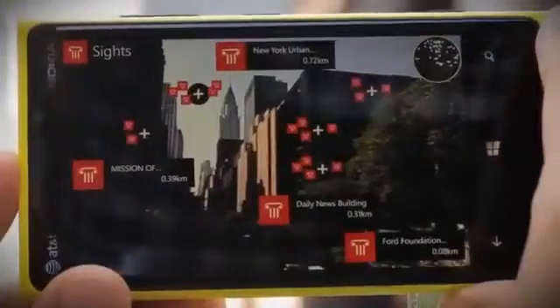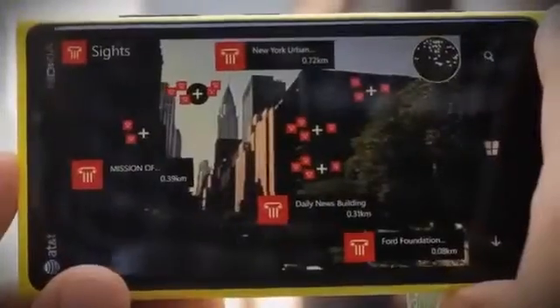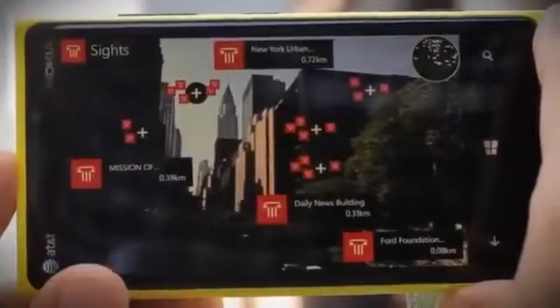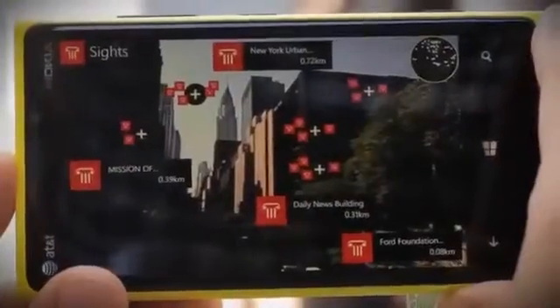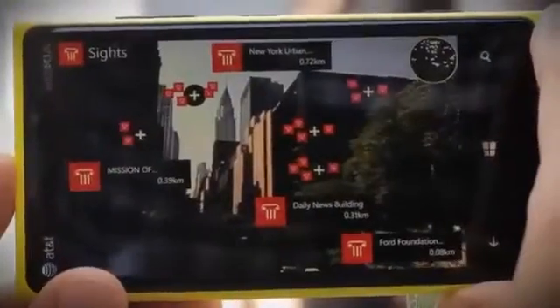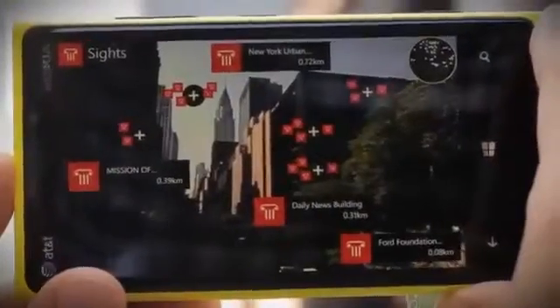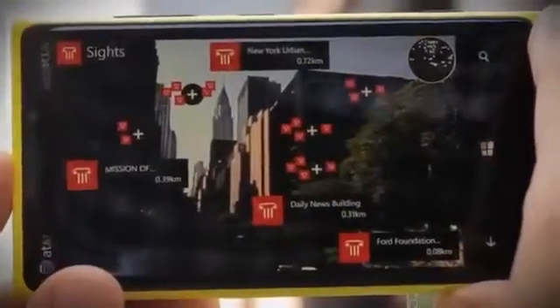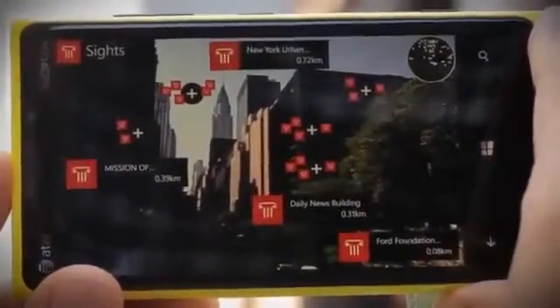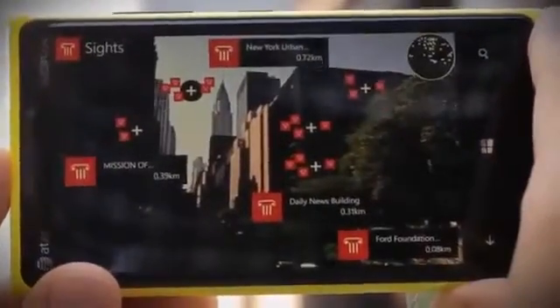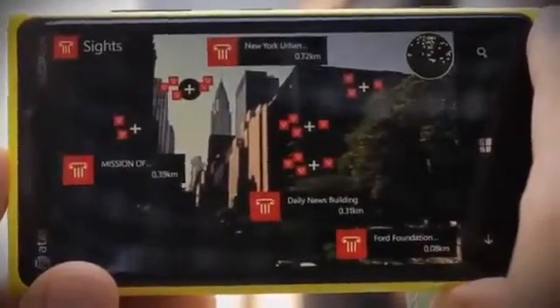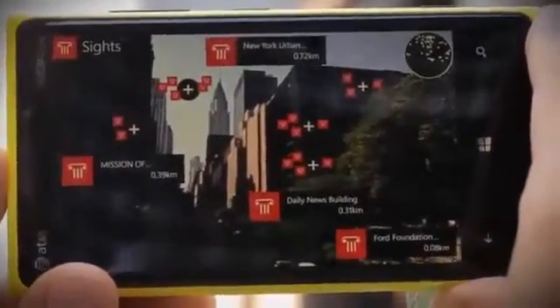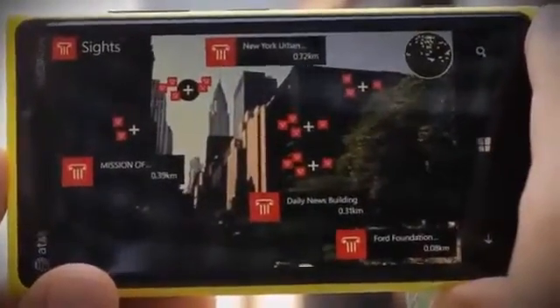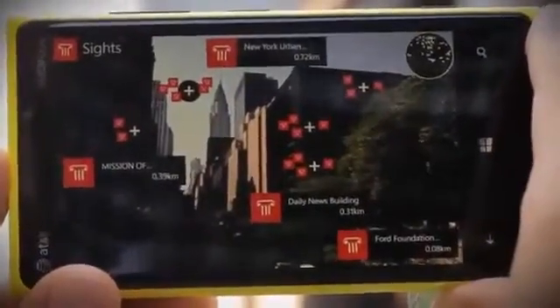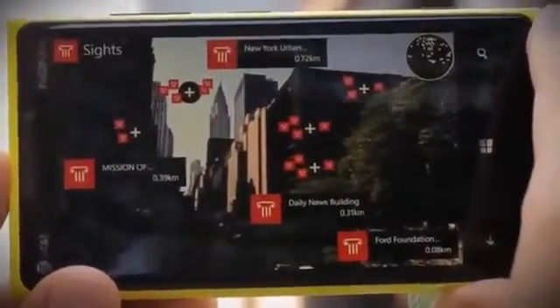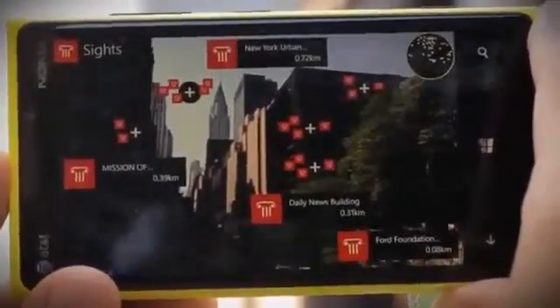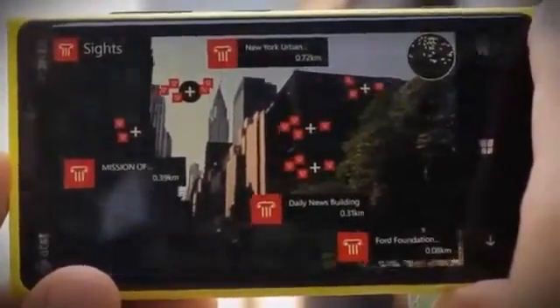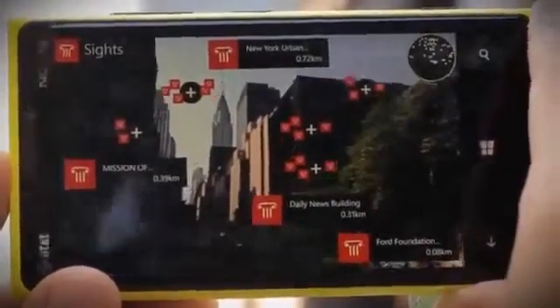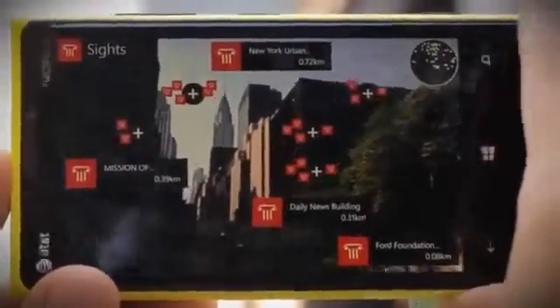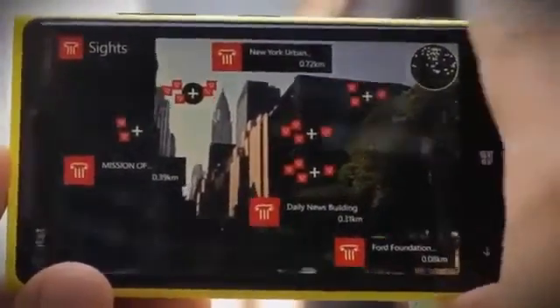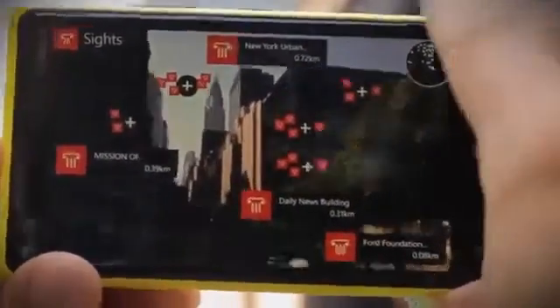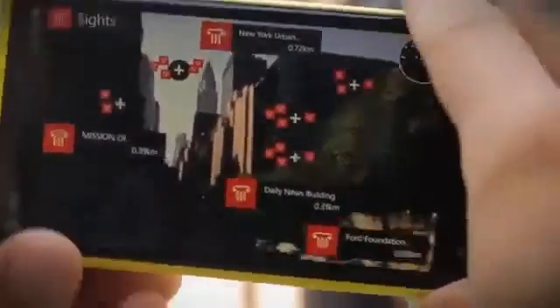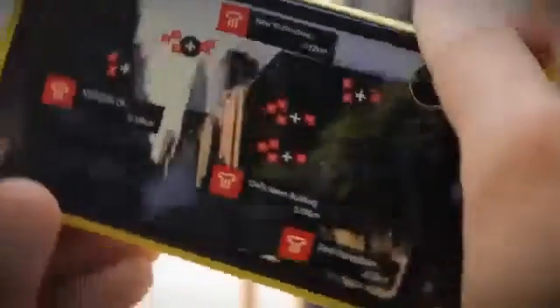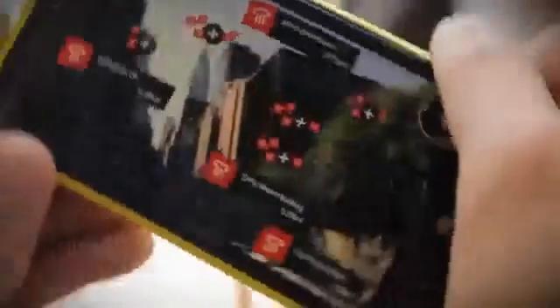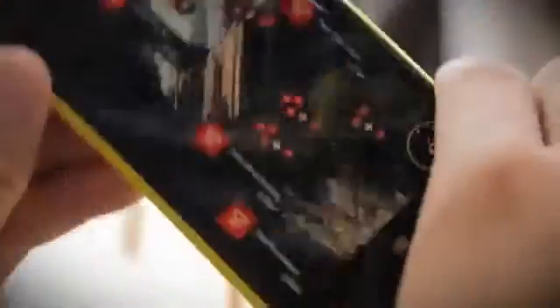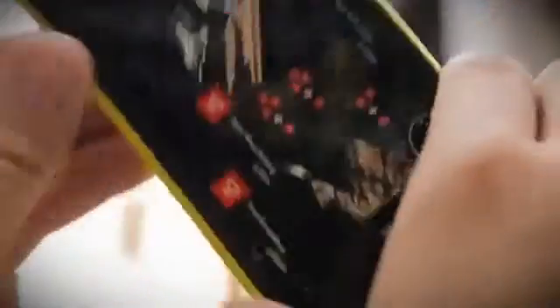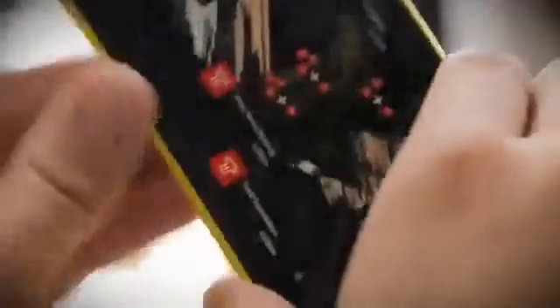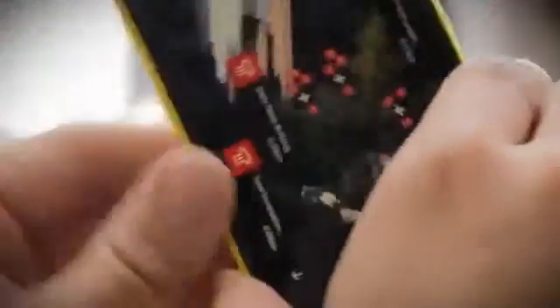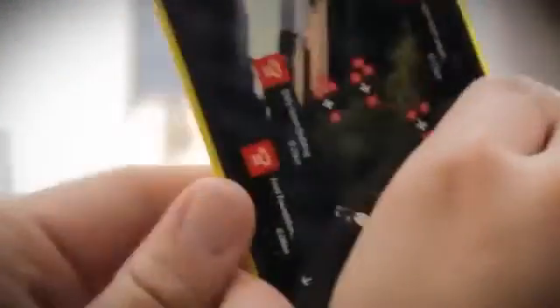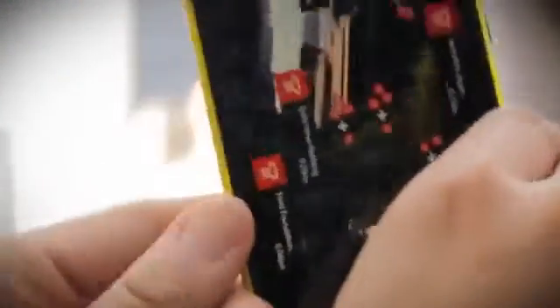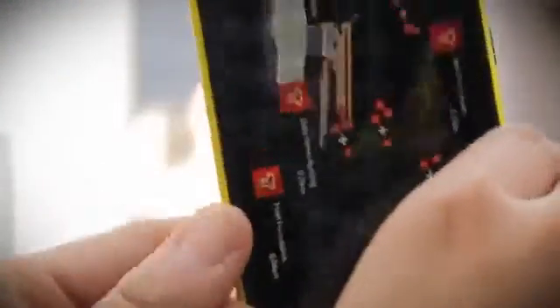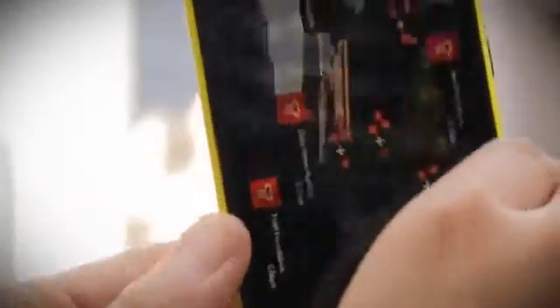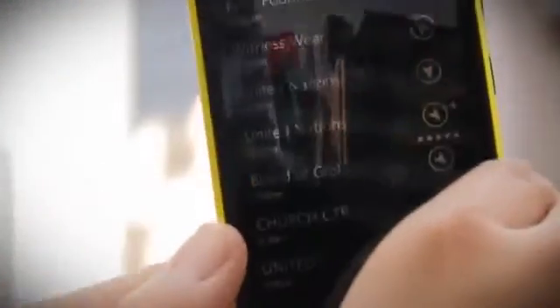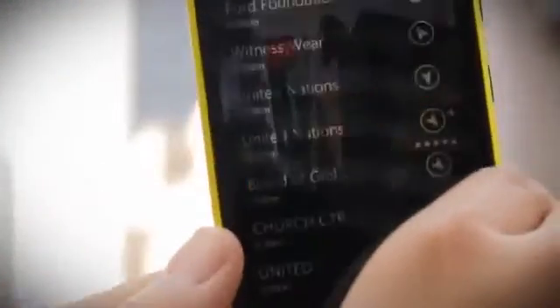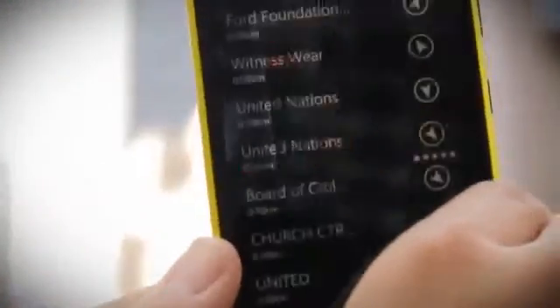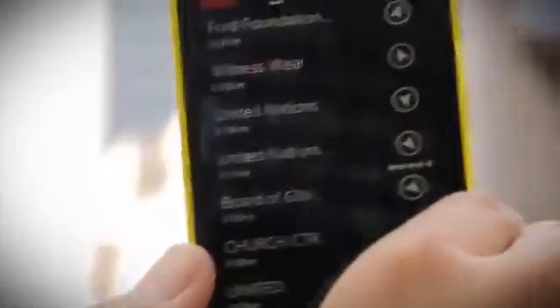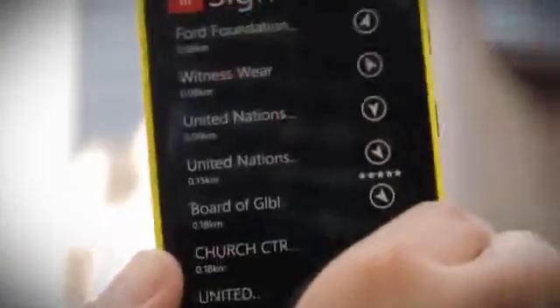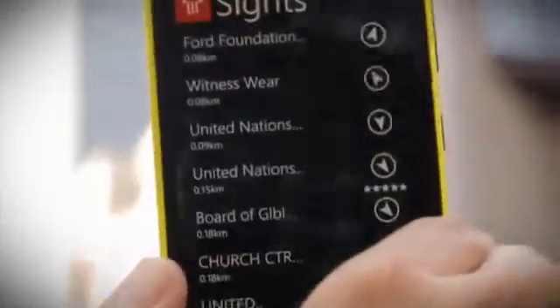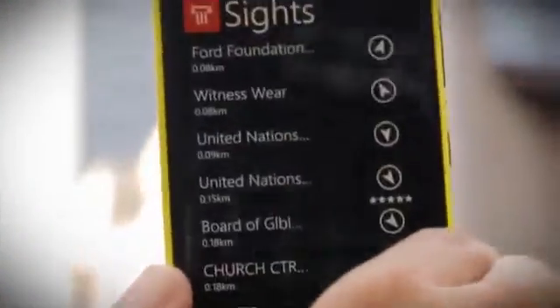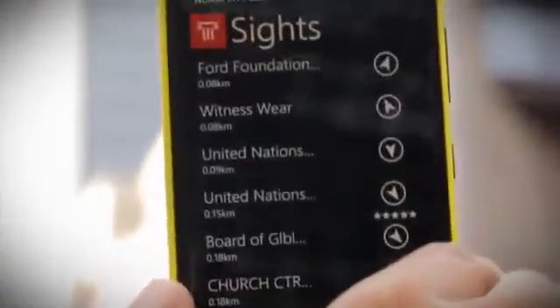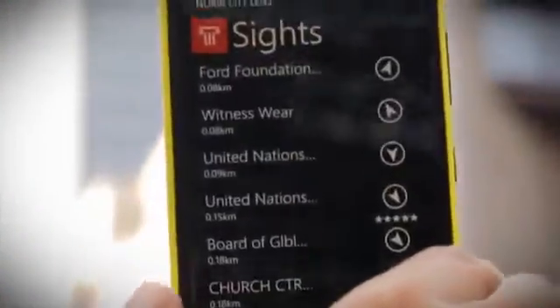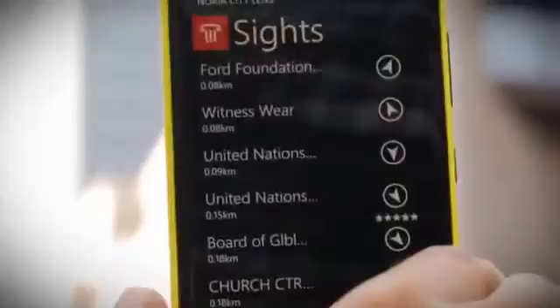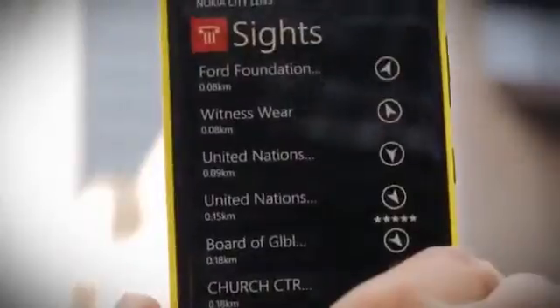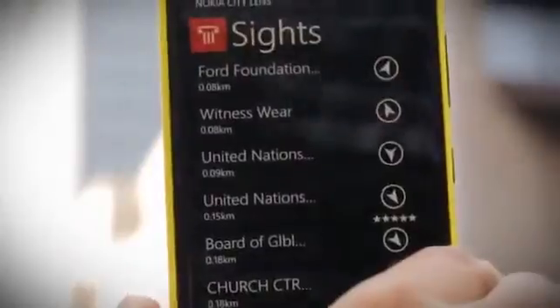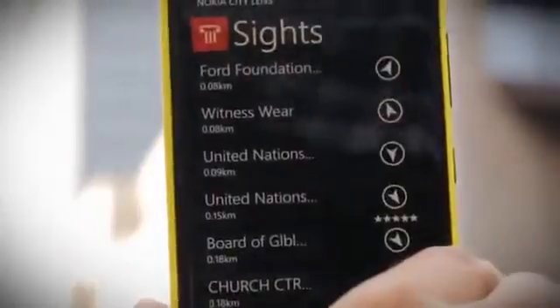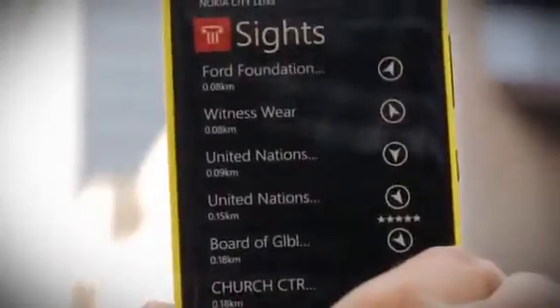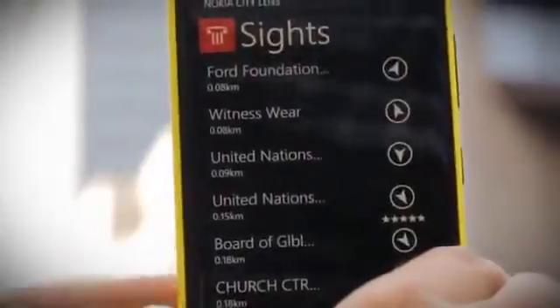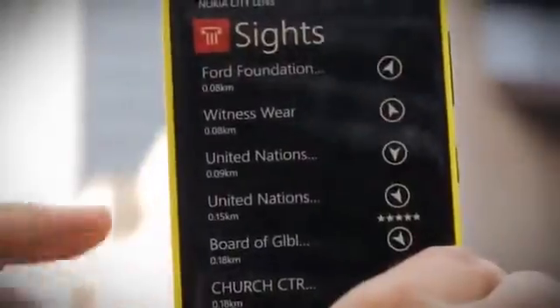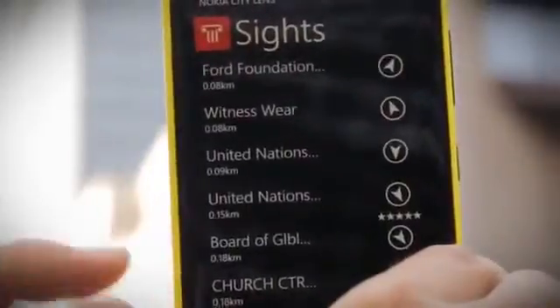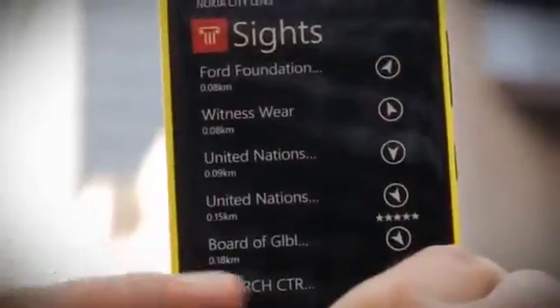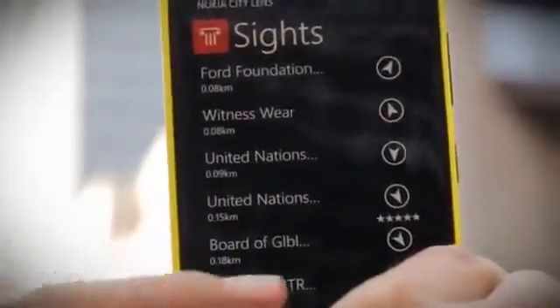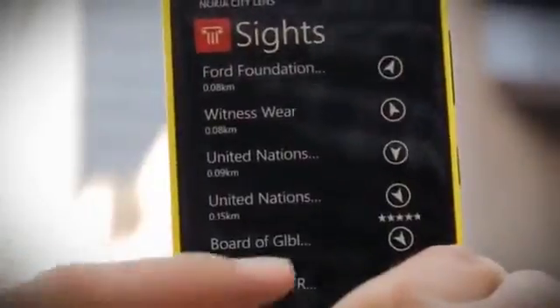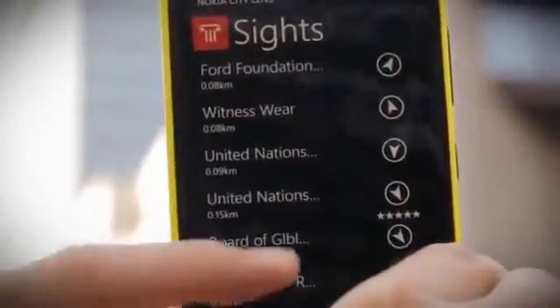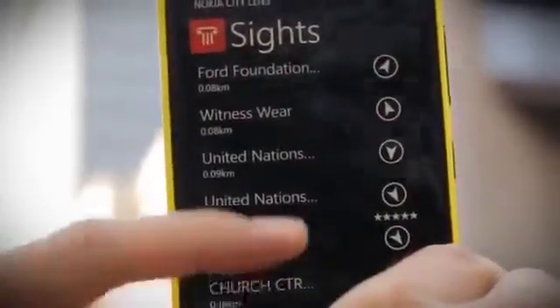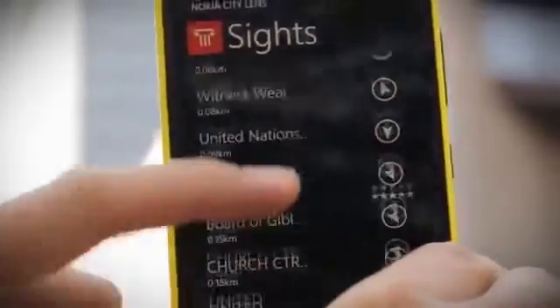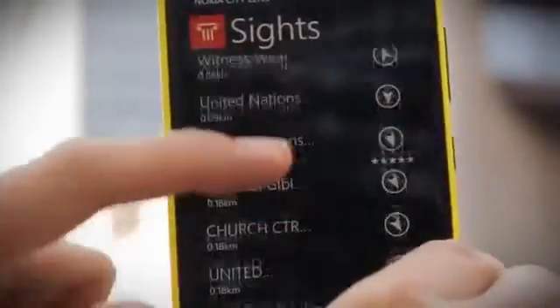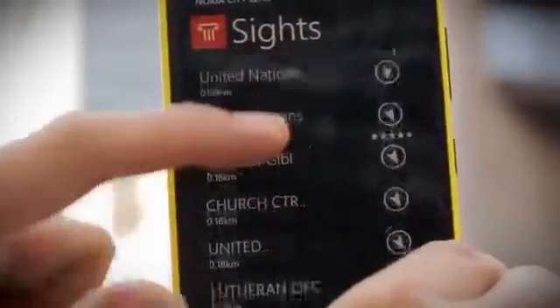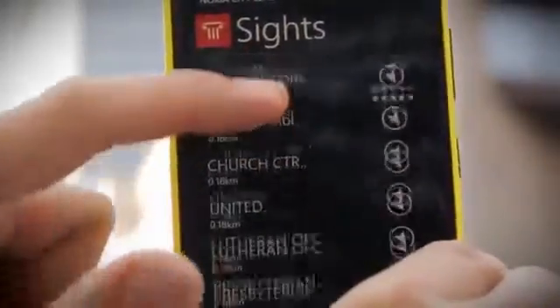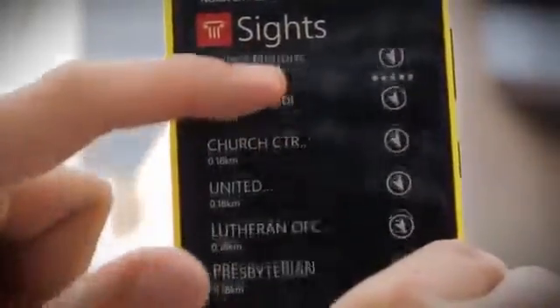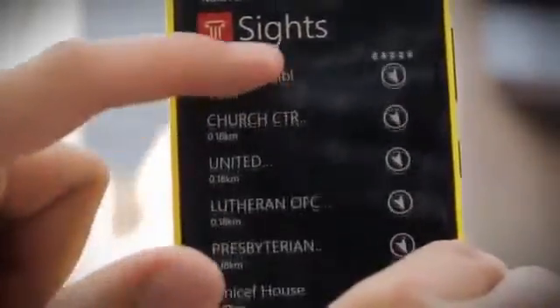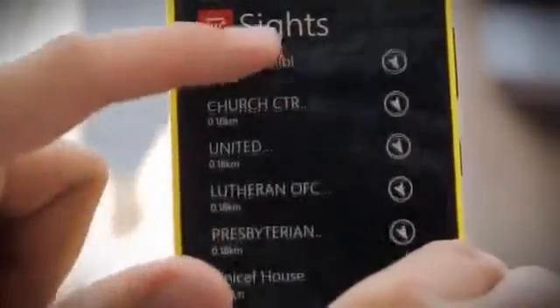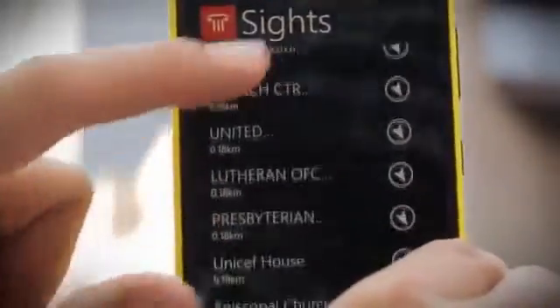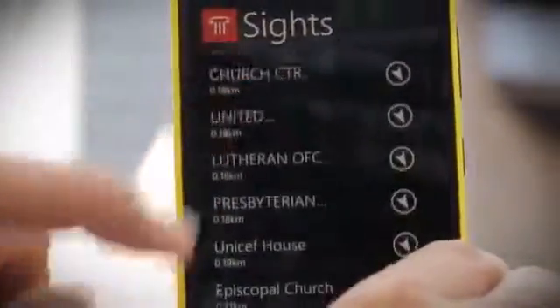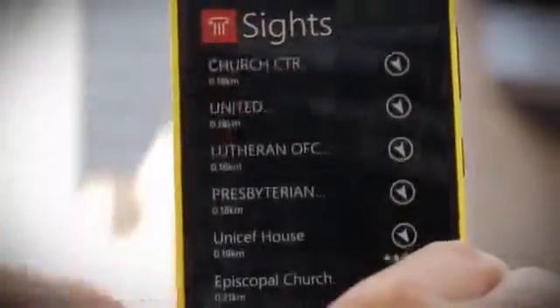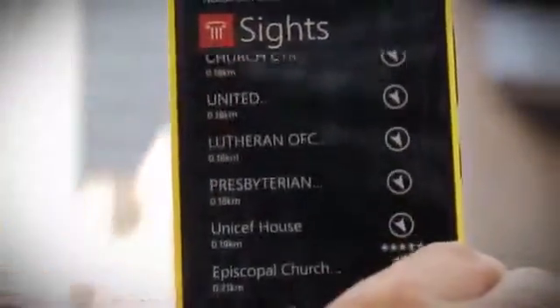Nokia City Lens is an app that serves as an augmented virtual reality view of the world around you through your camera's viewfinder.